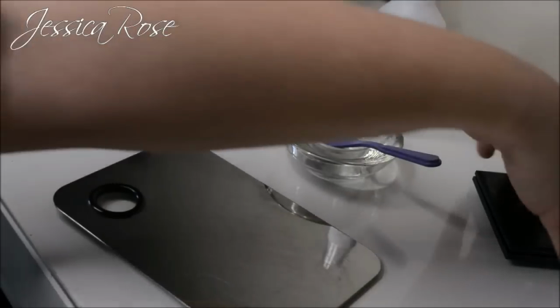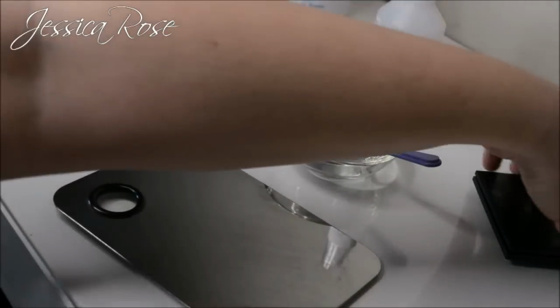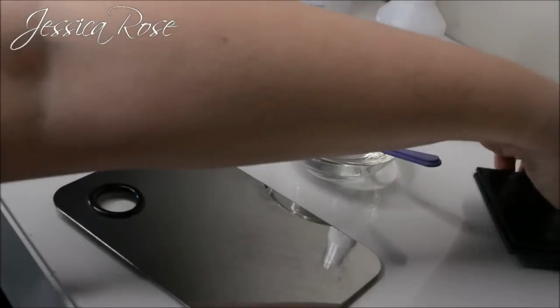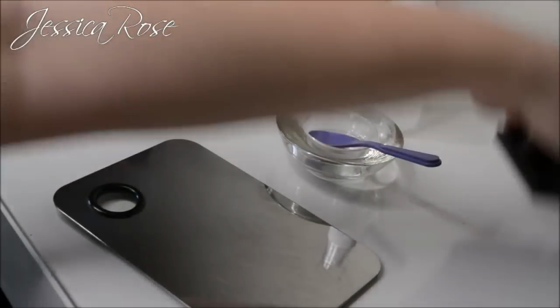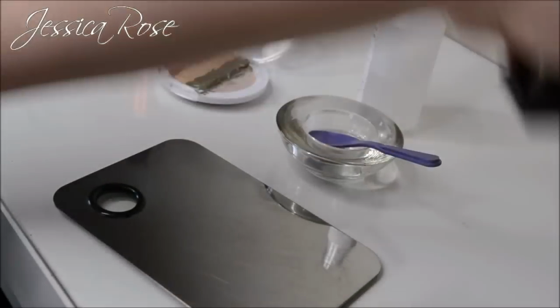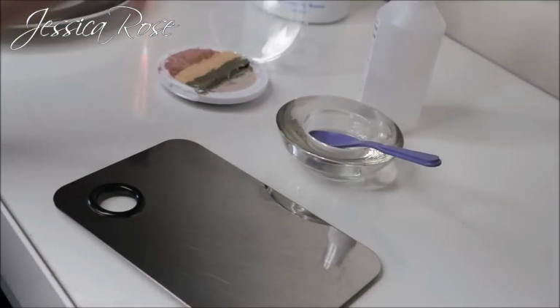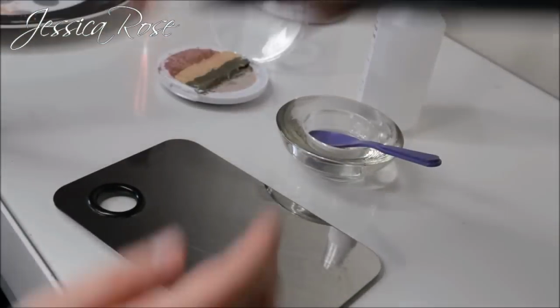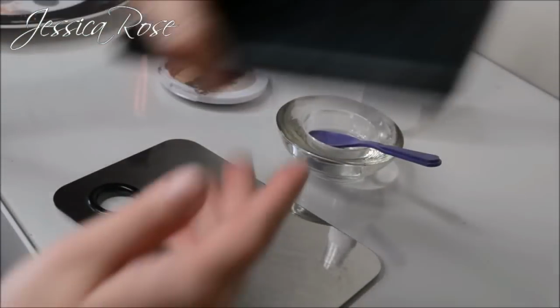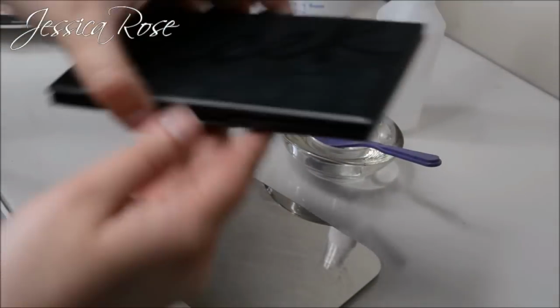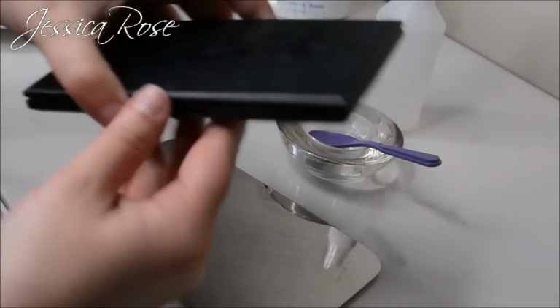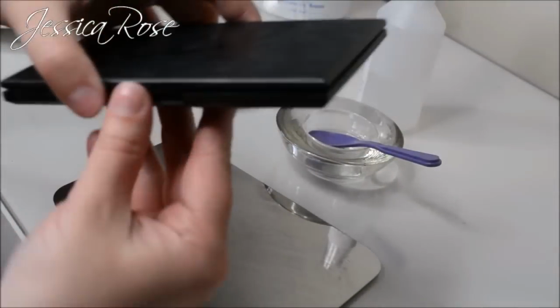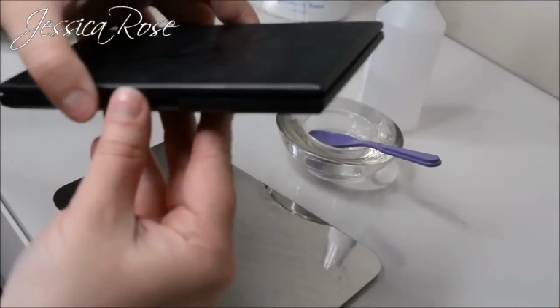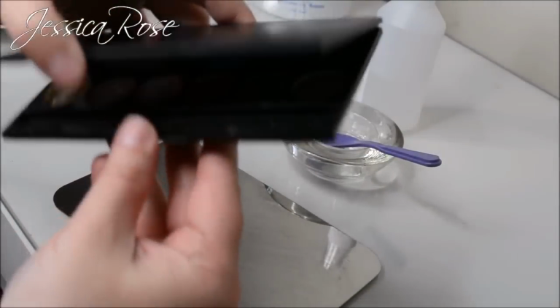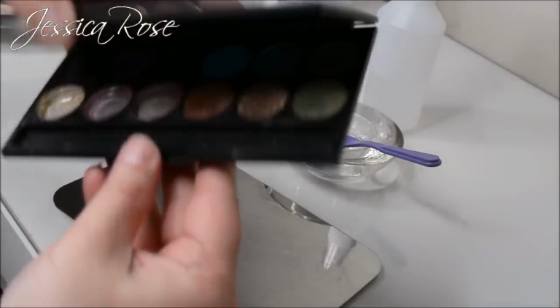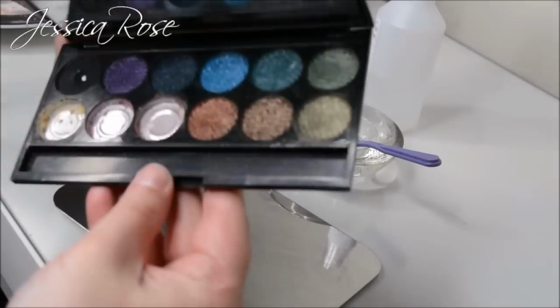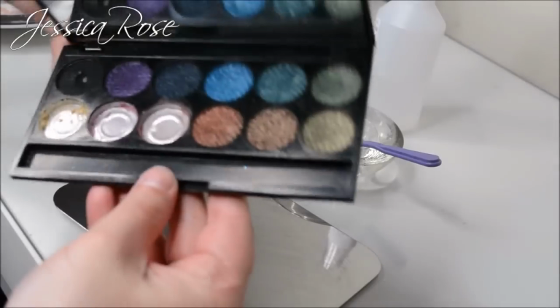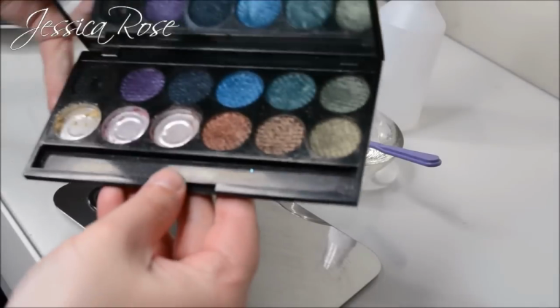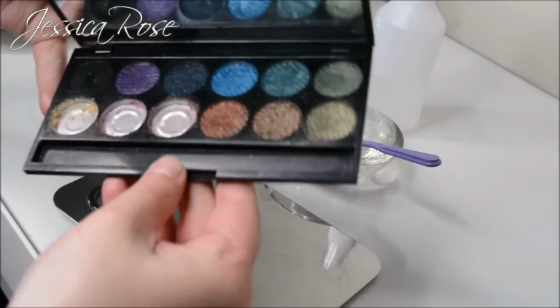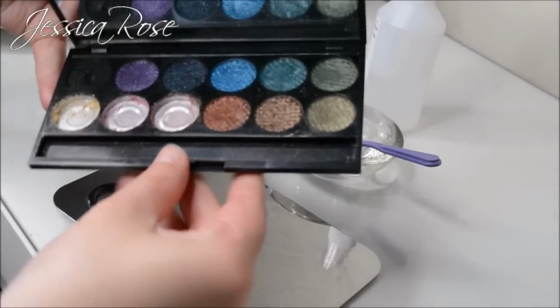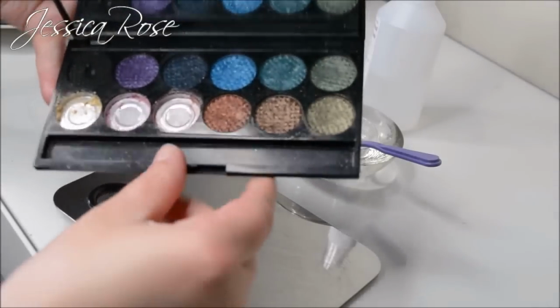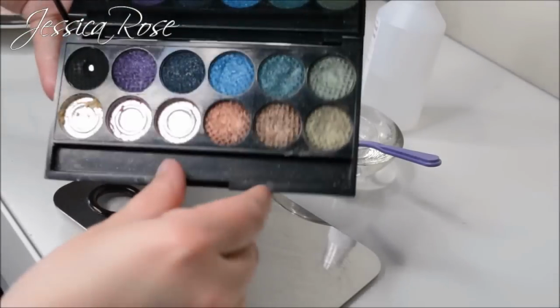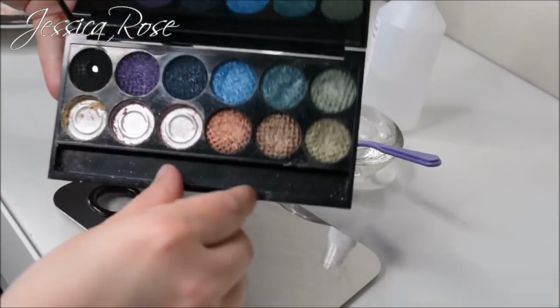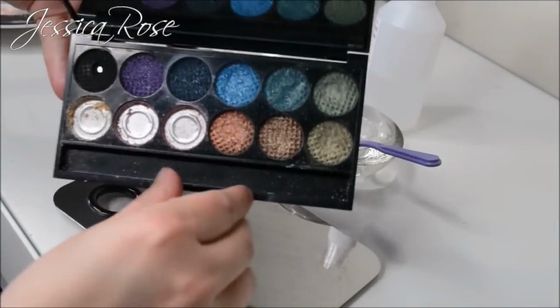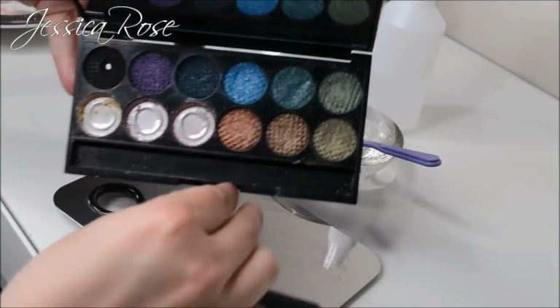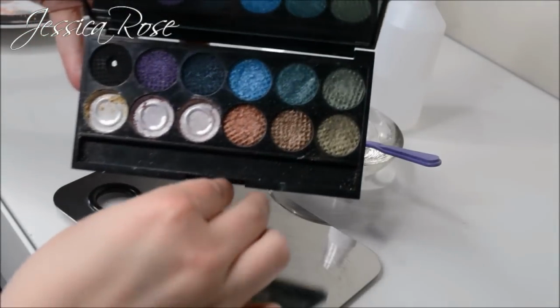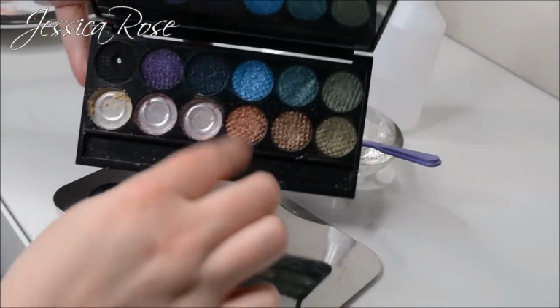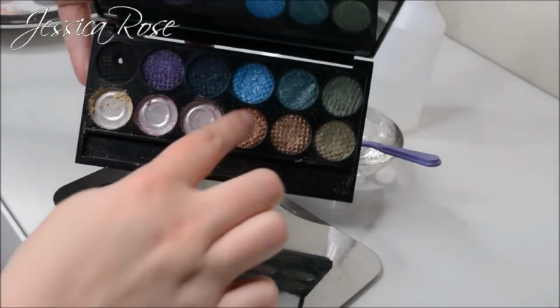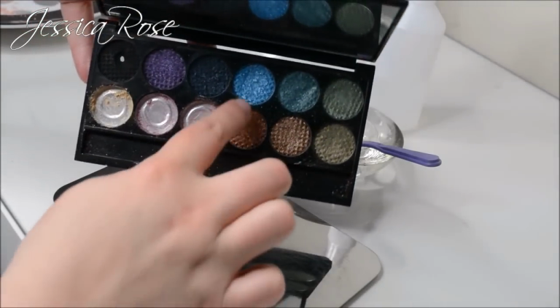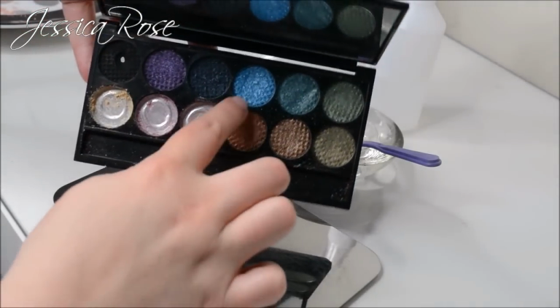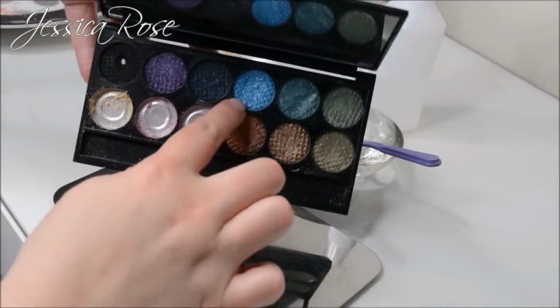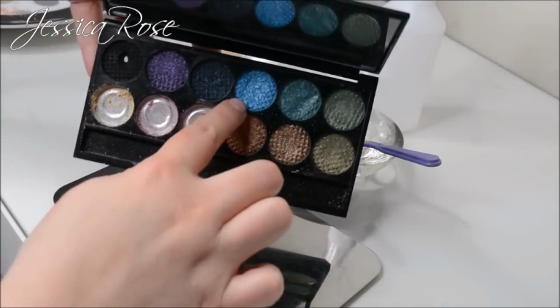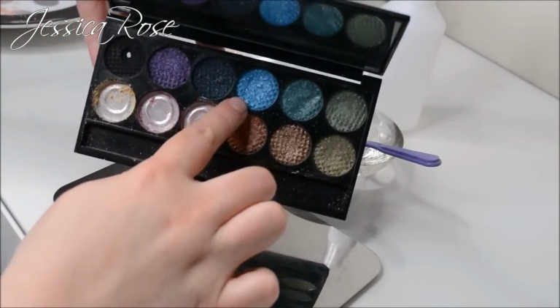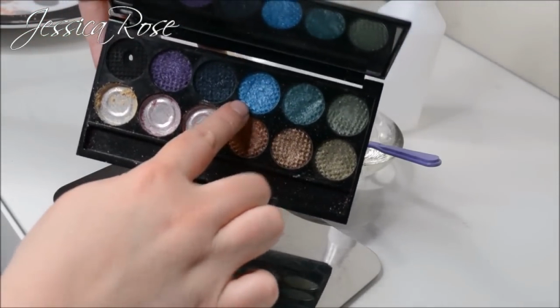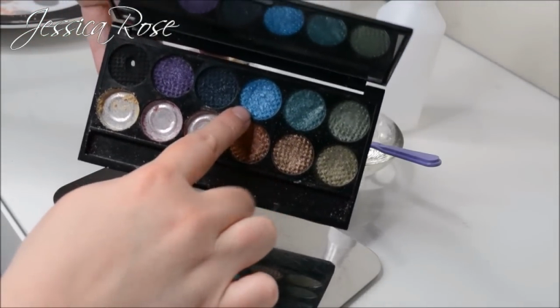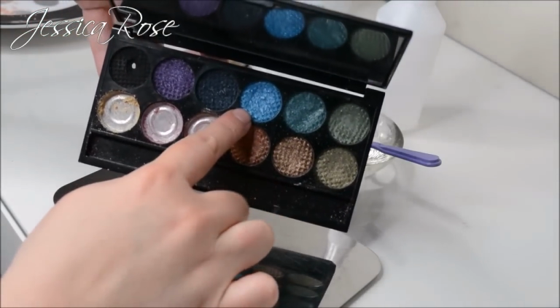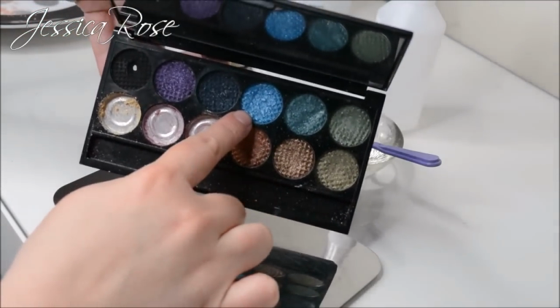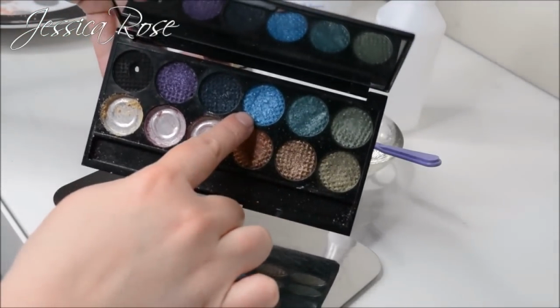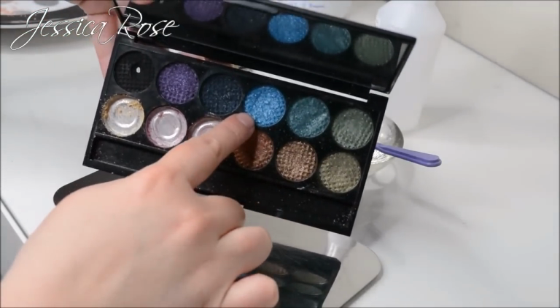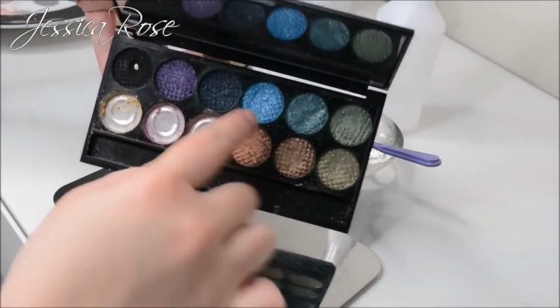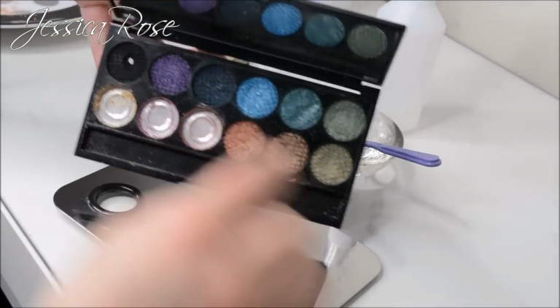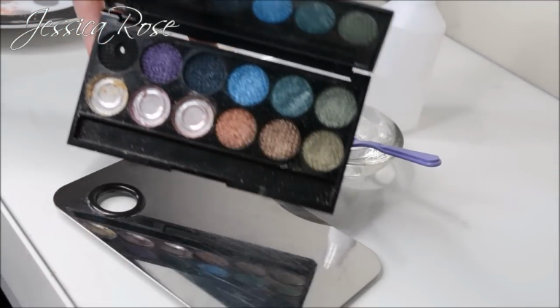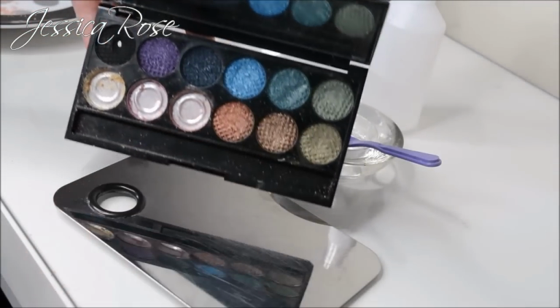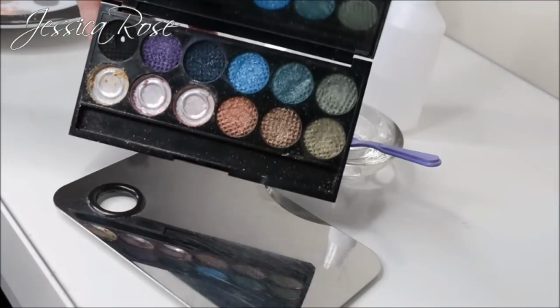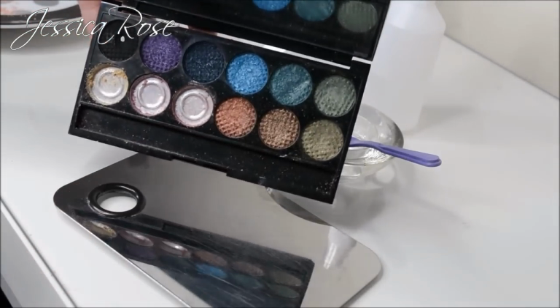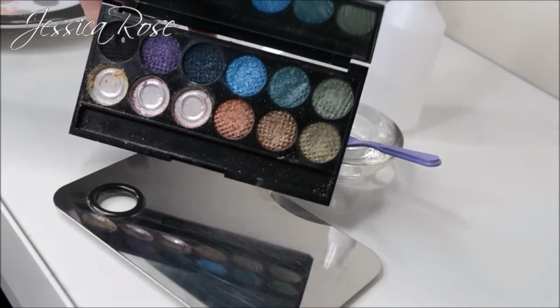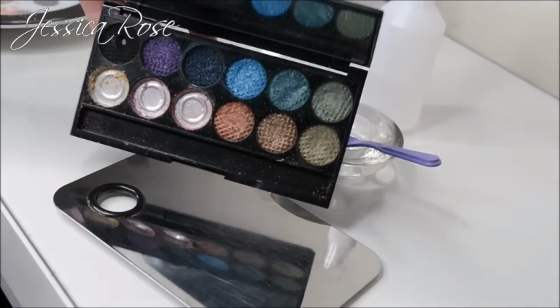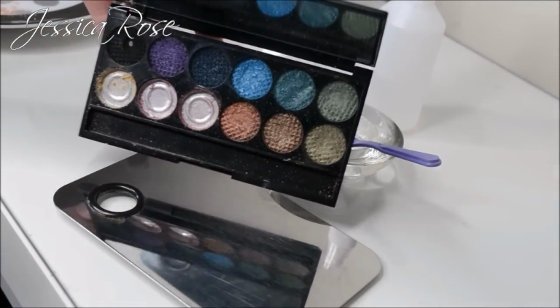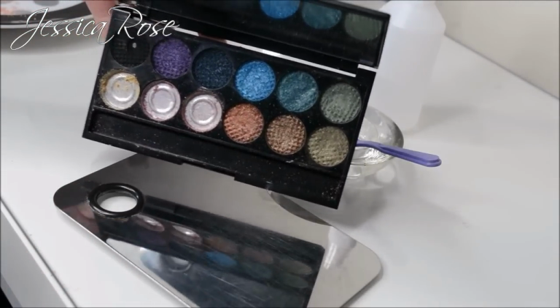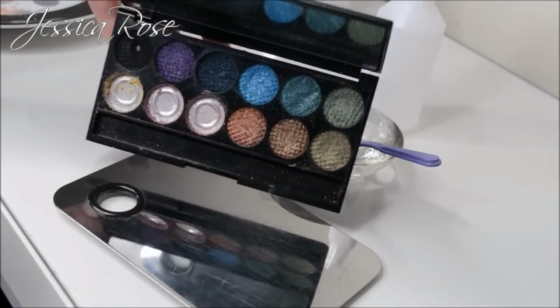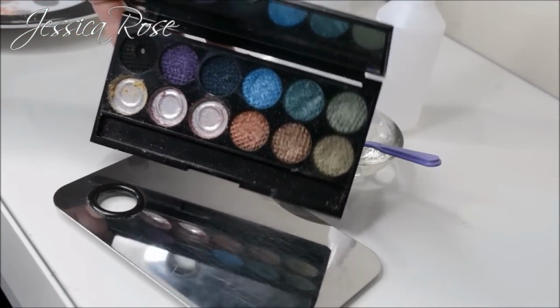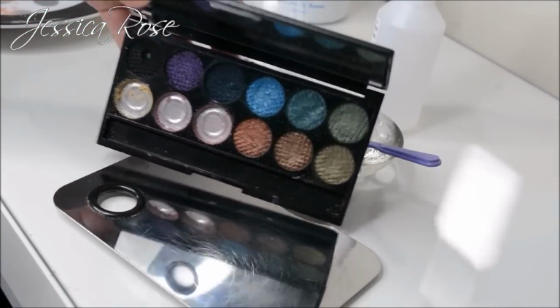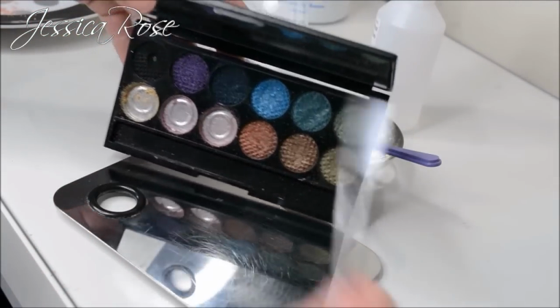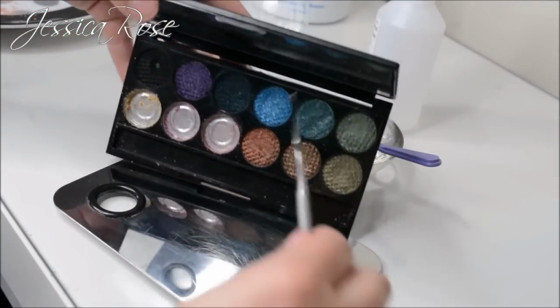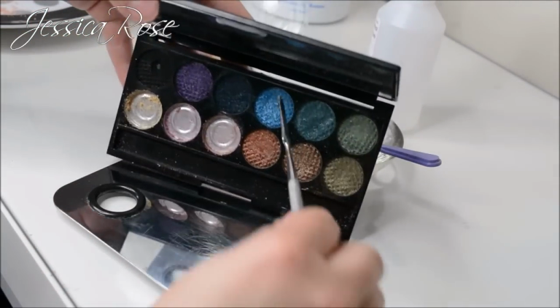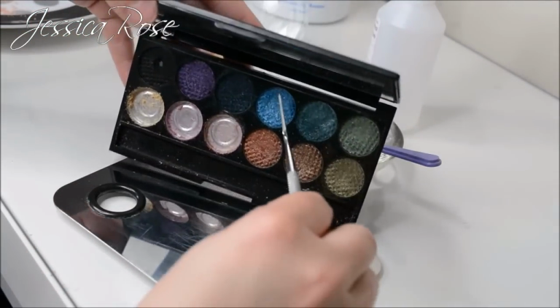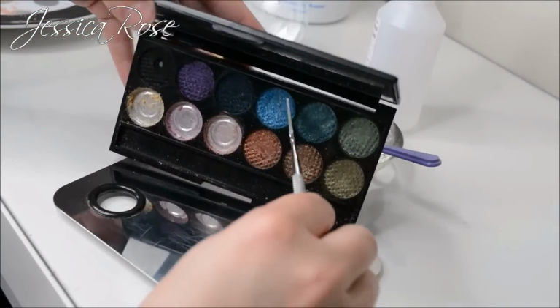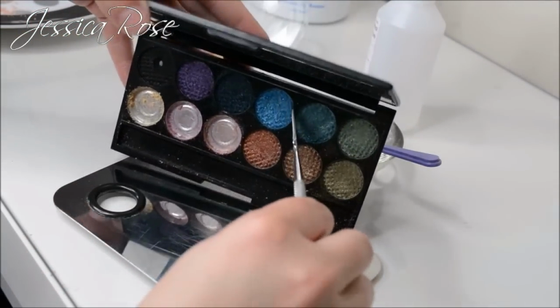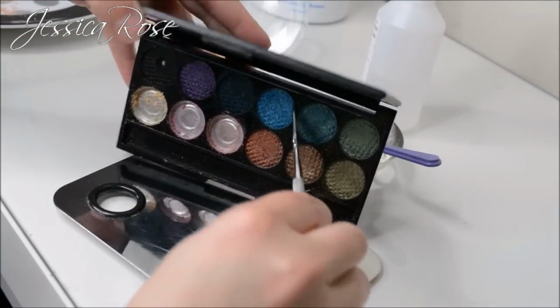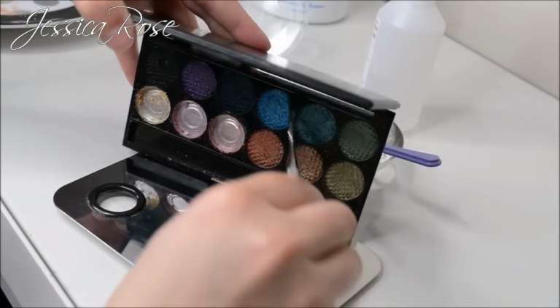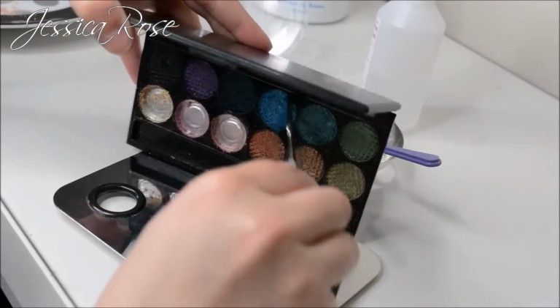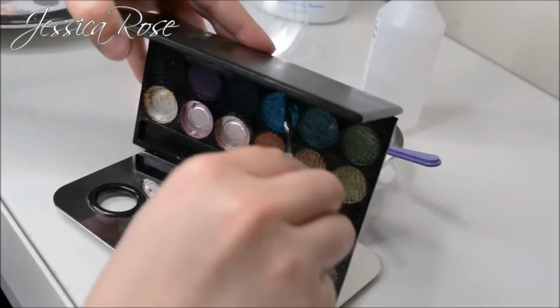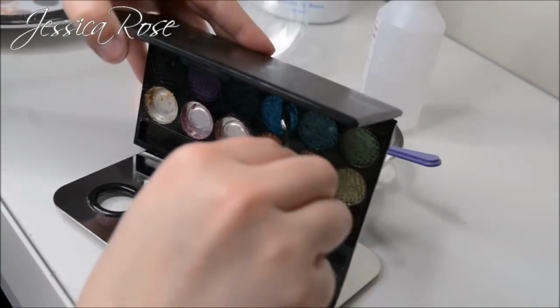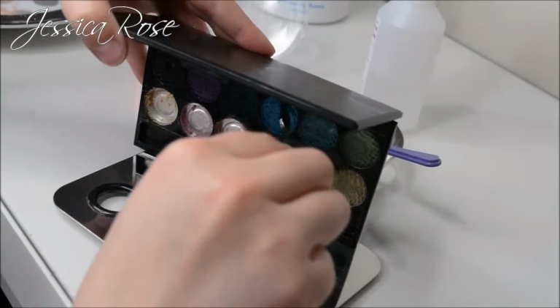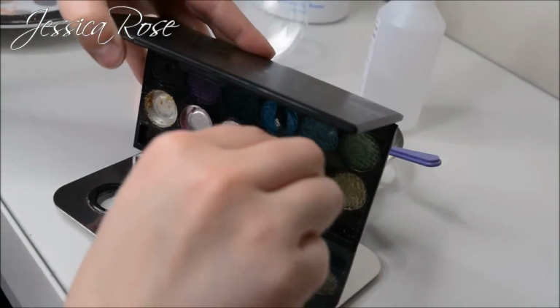Then I'm taking this blue shimmery colour from the Sleek palette and scraping it out.